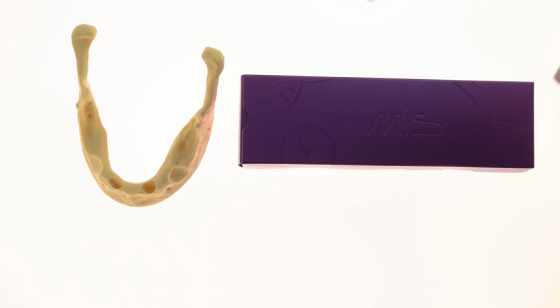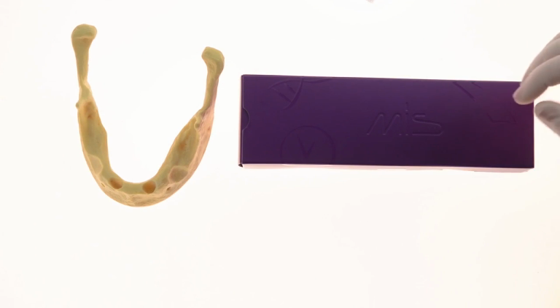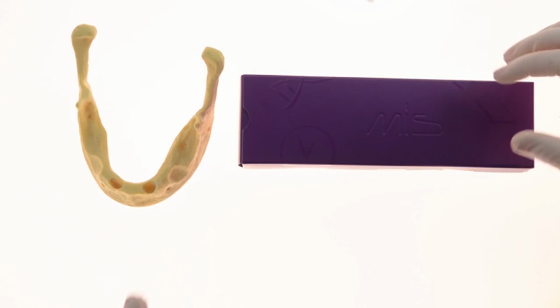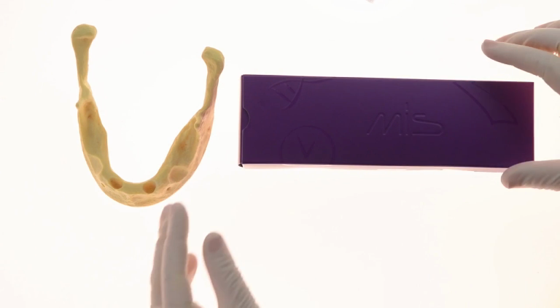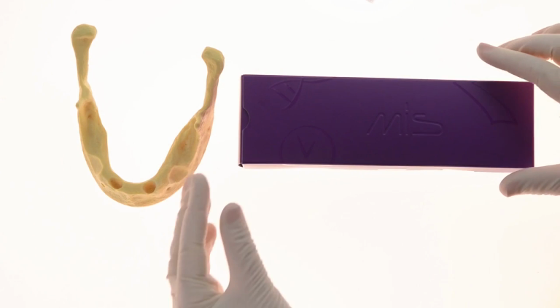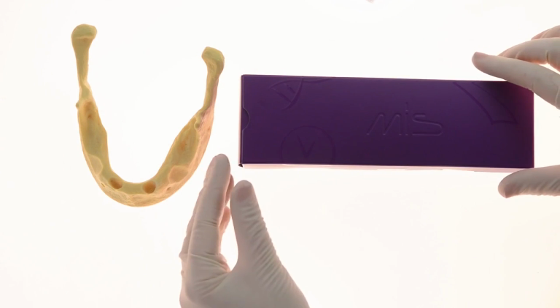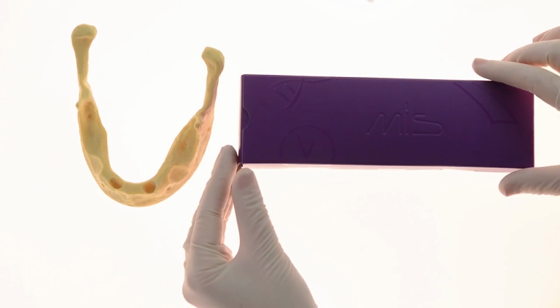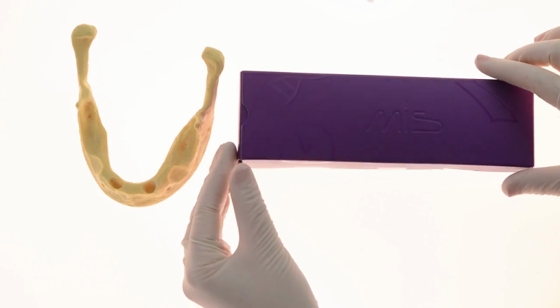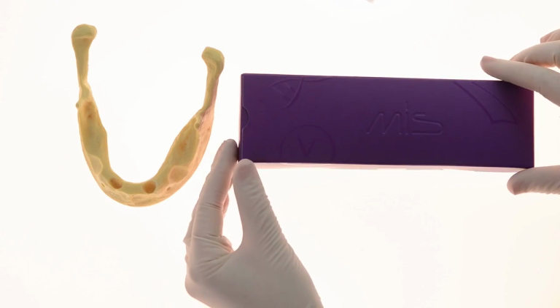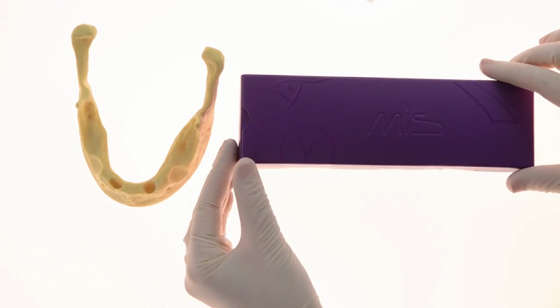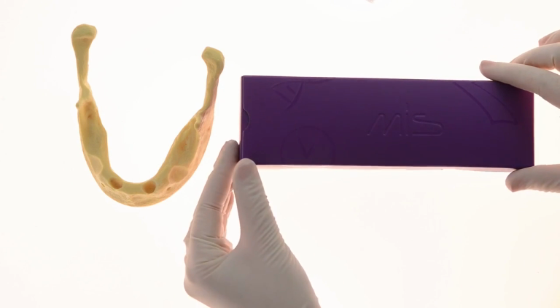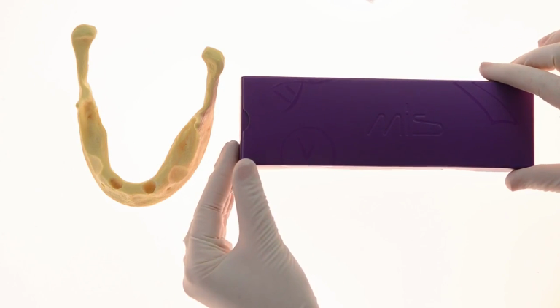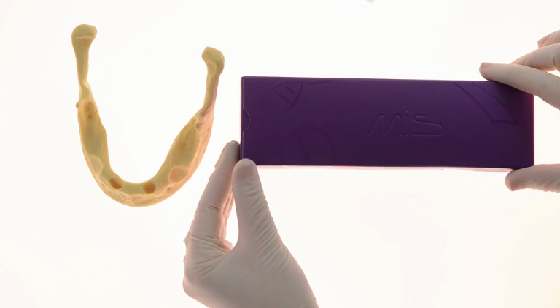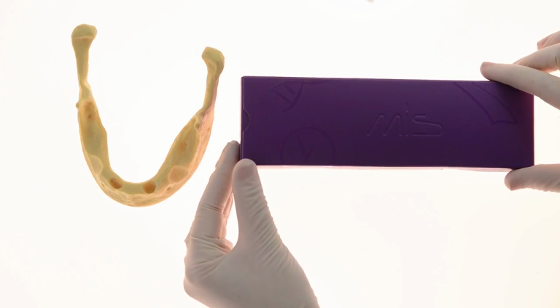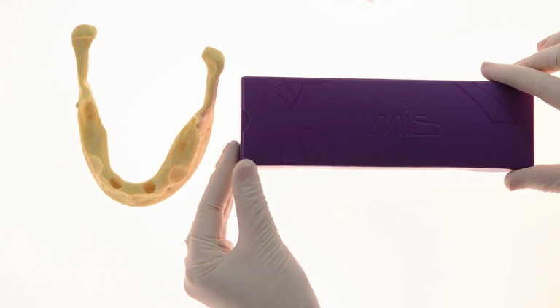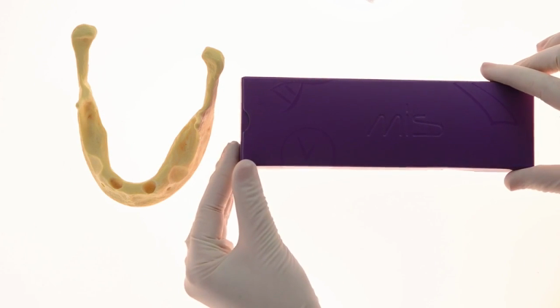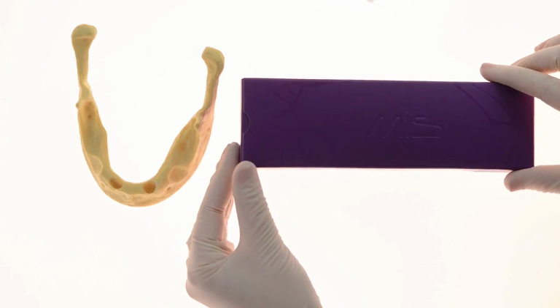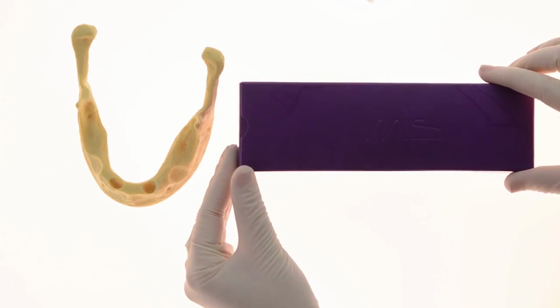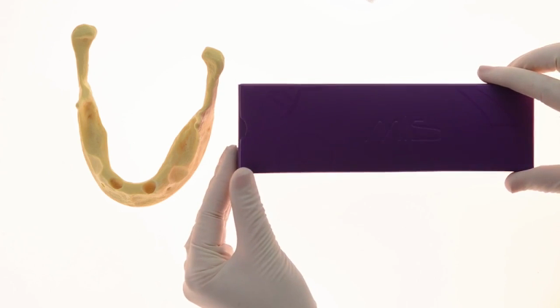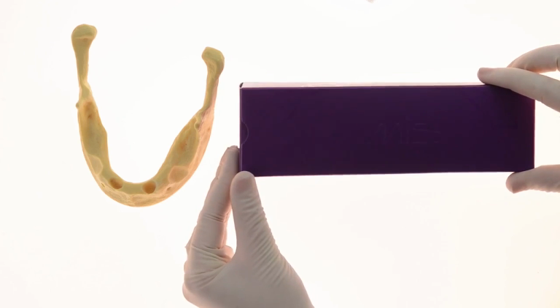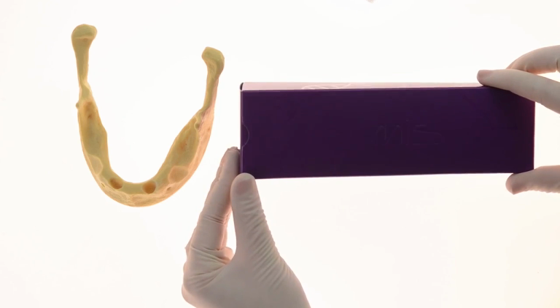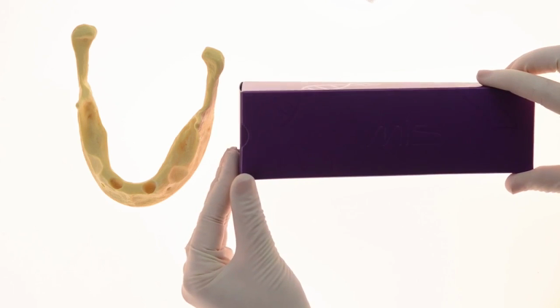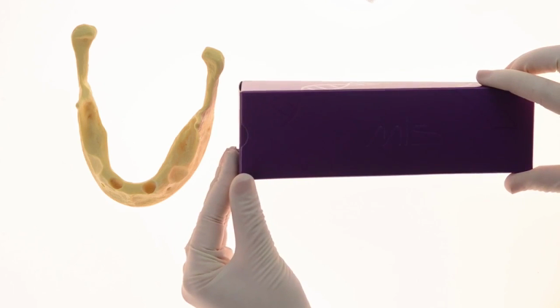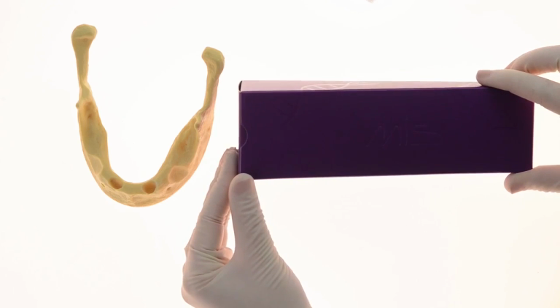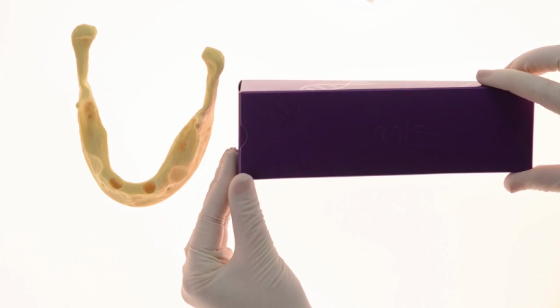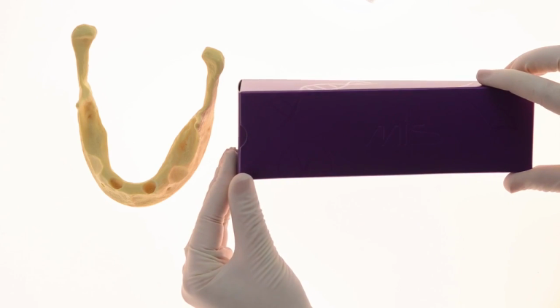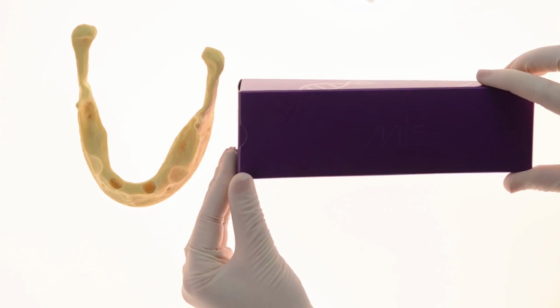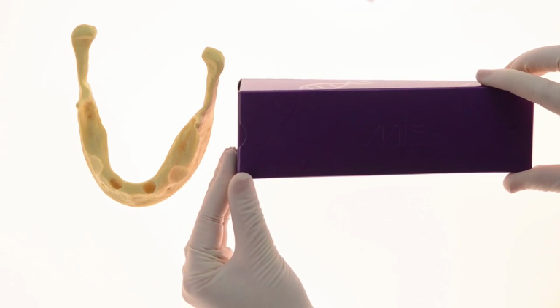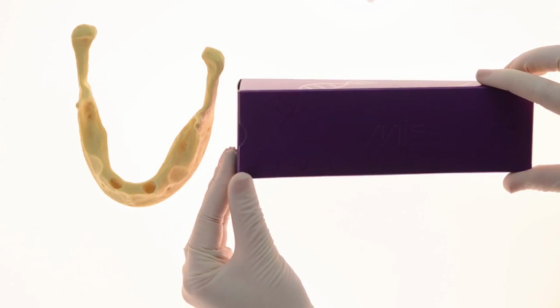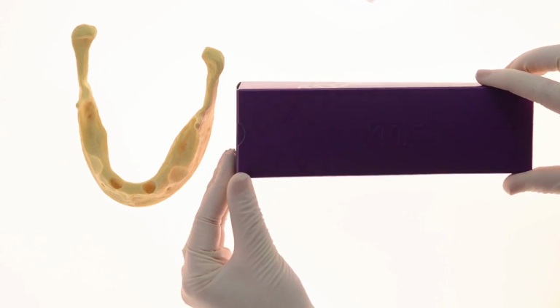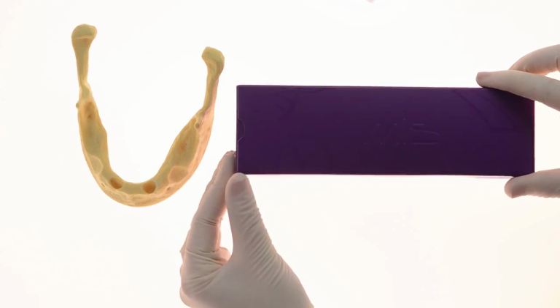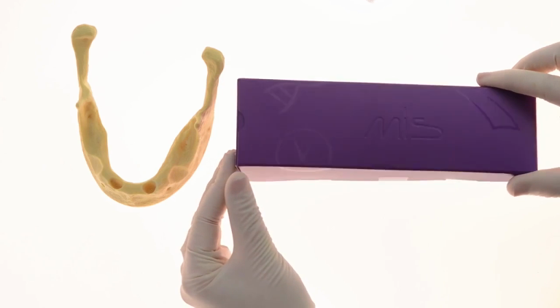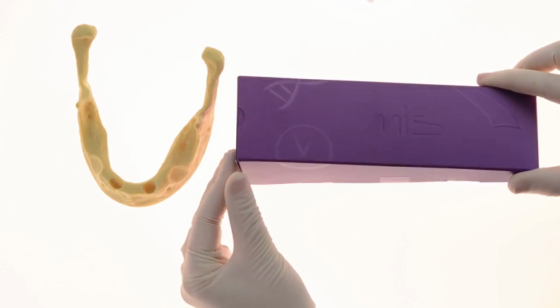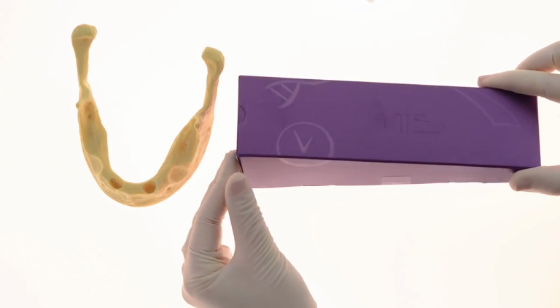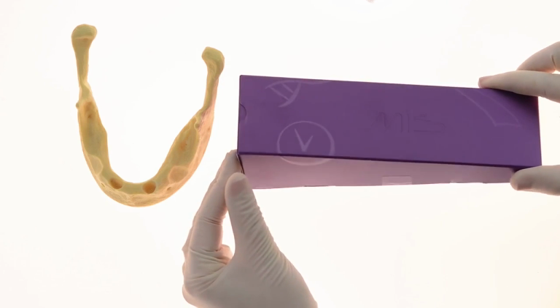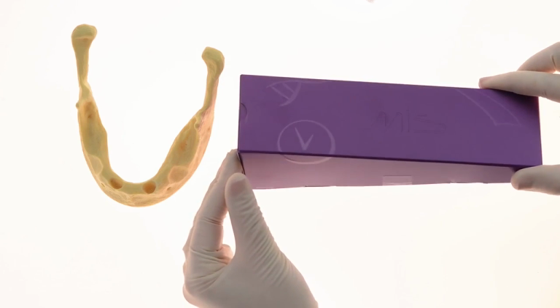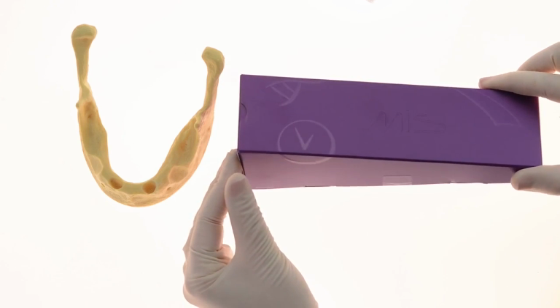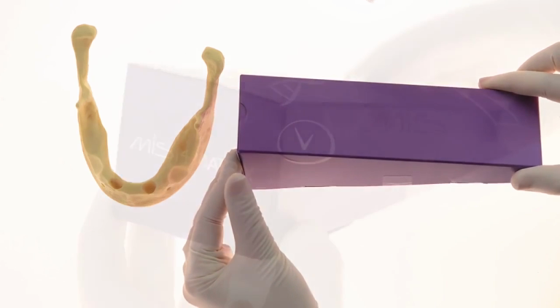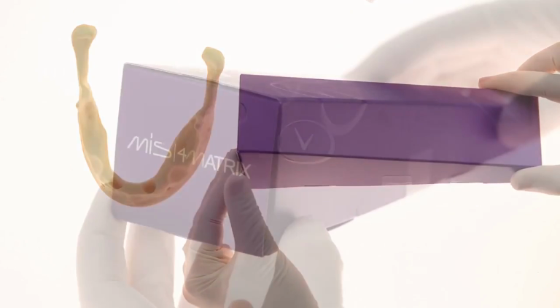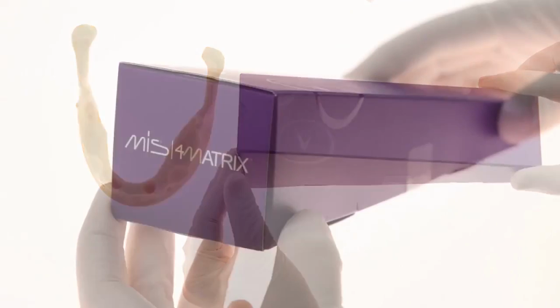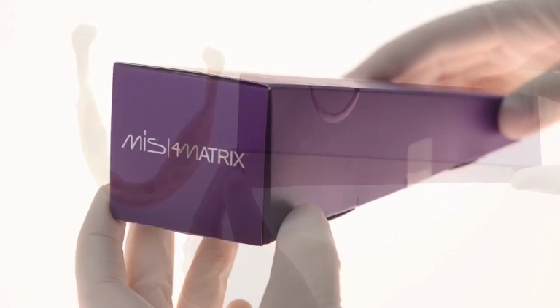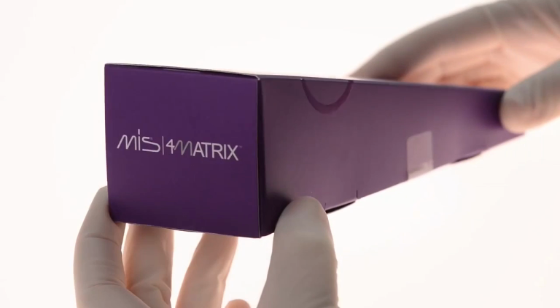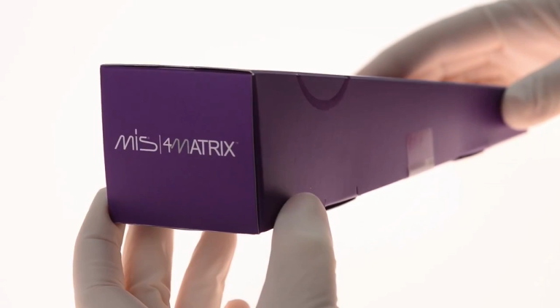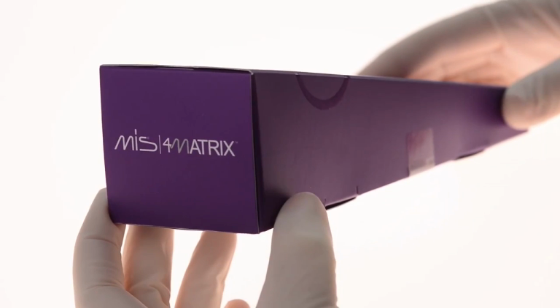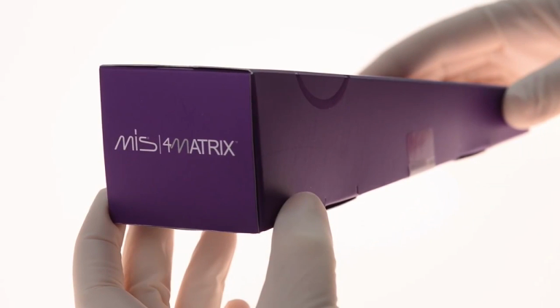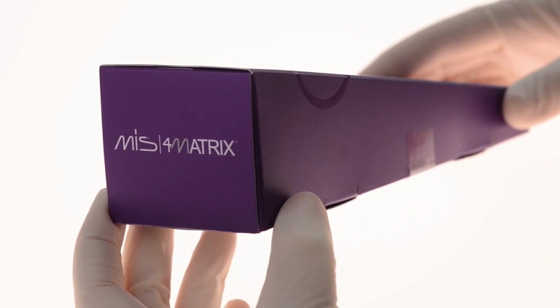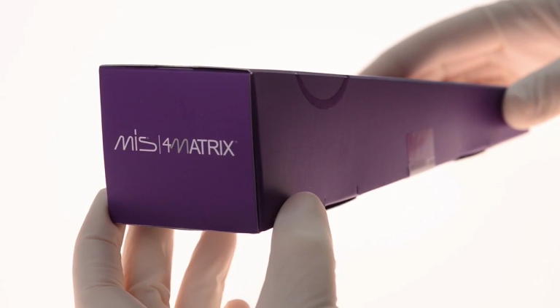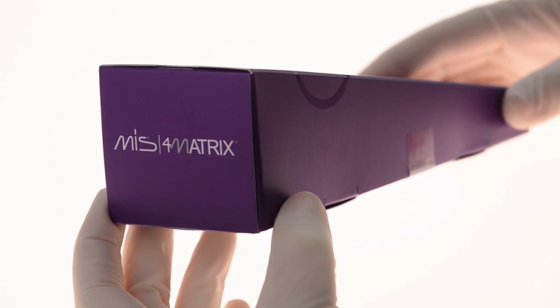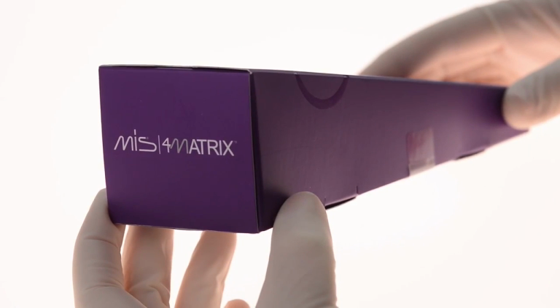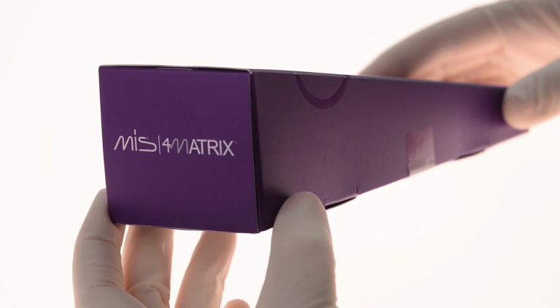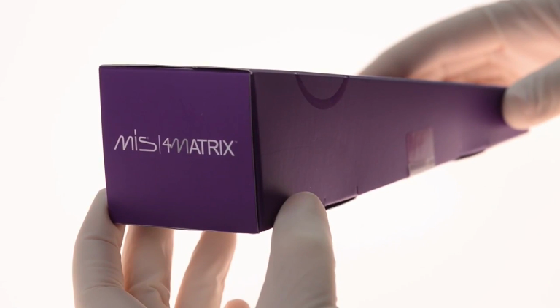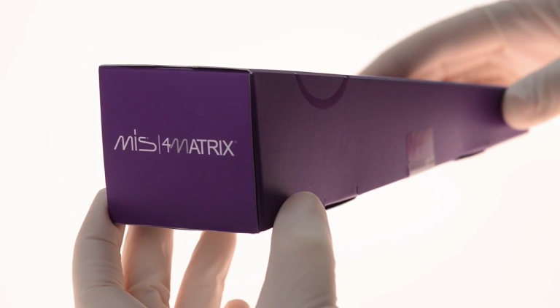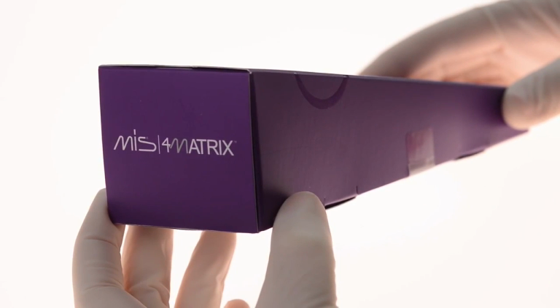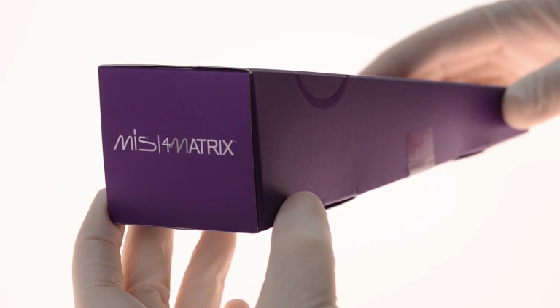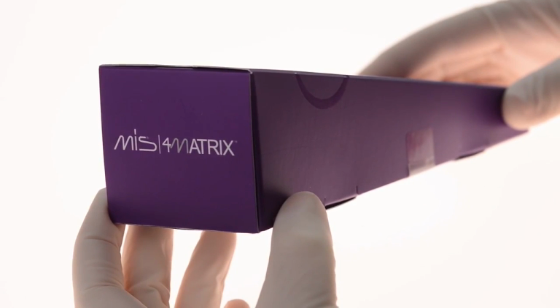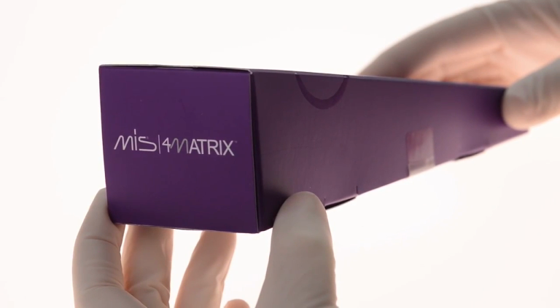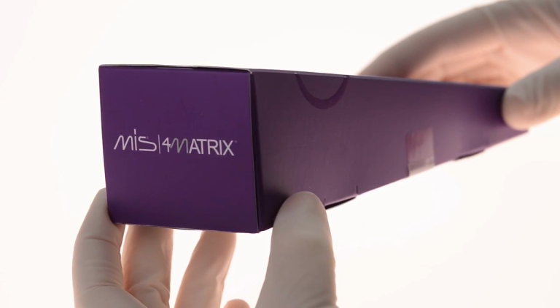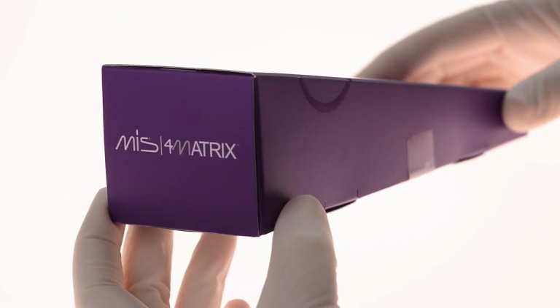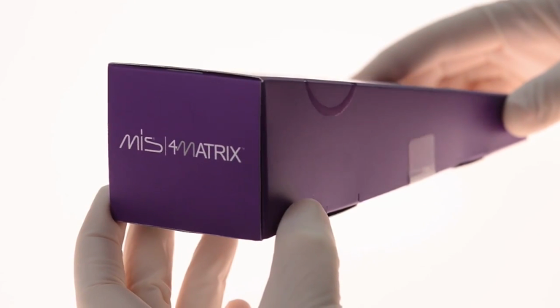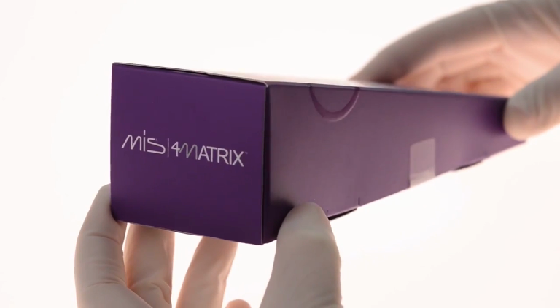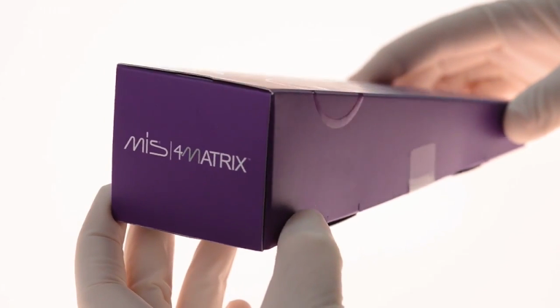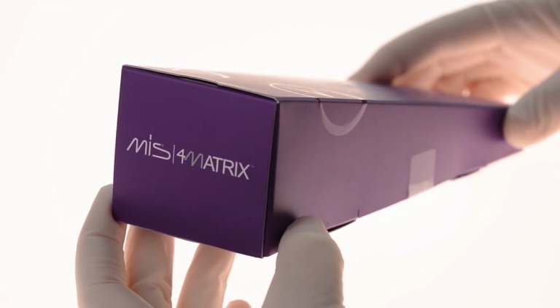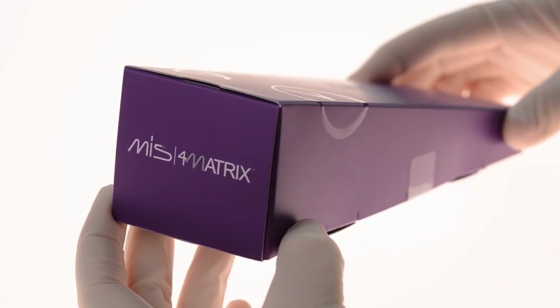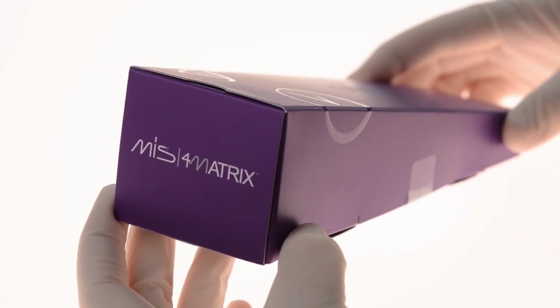The product is composed of biphasic calcium sulfate and hydroxyapatite, and is characterized by a predetermined setting time and resorption rate.